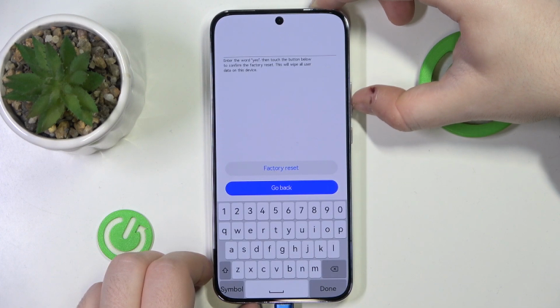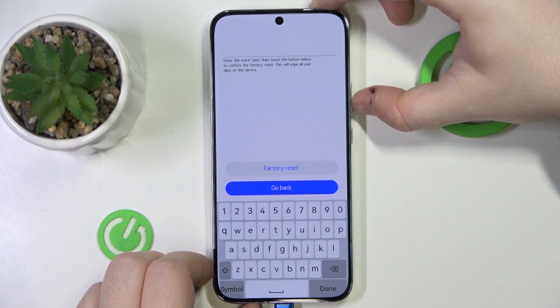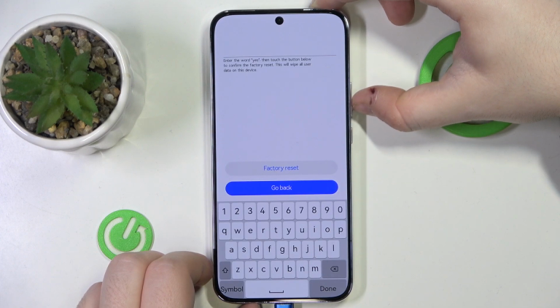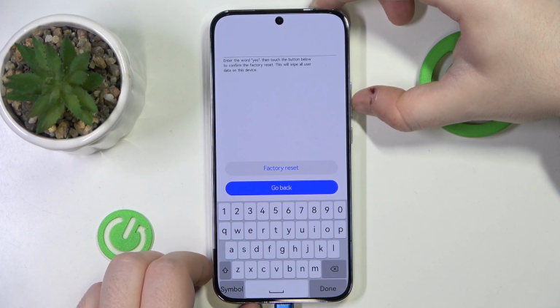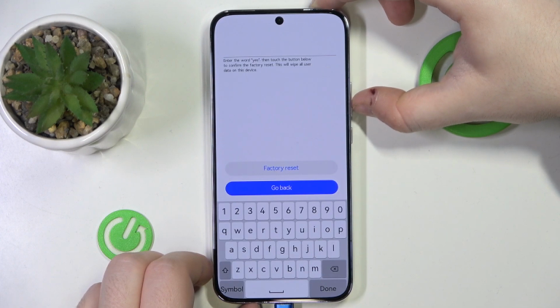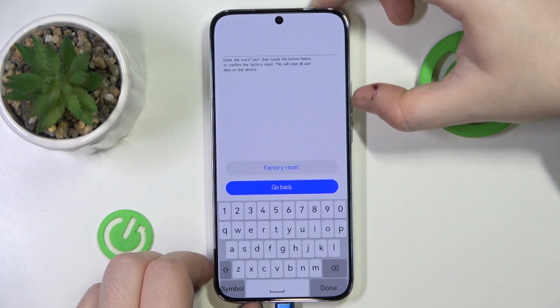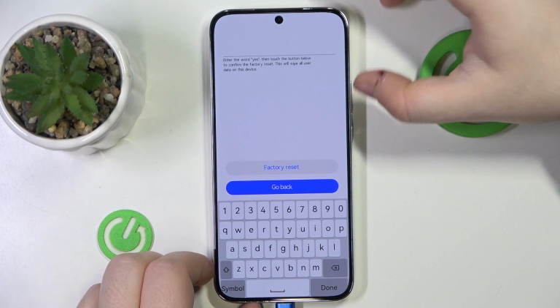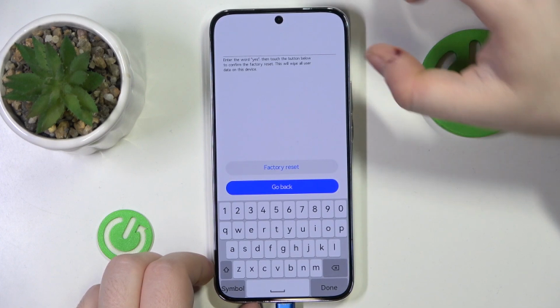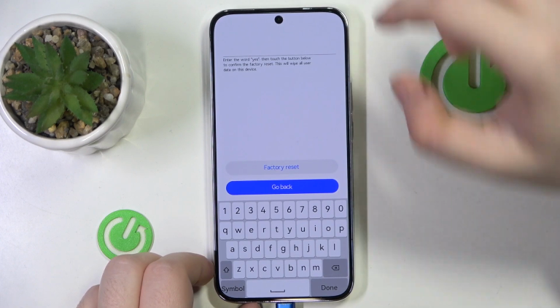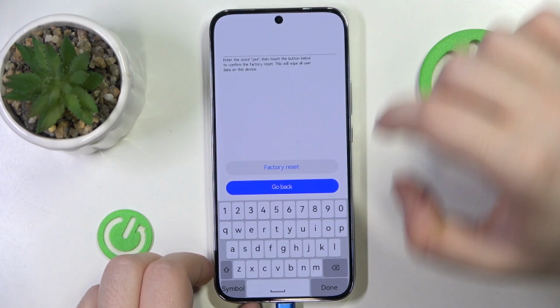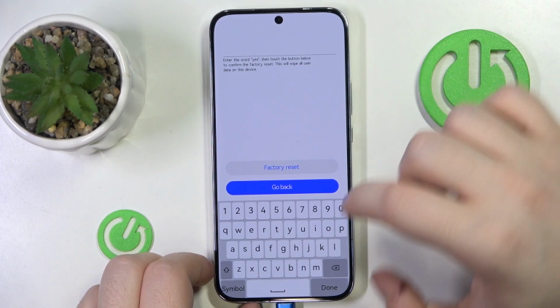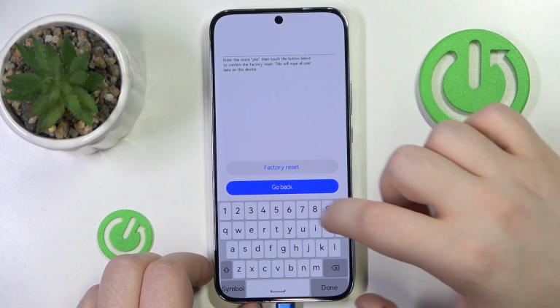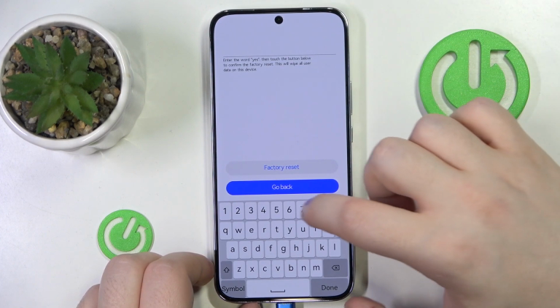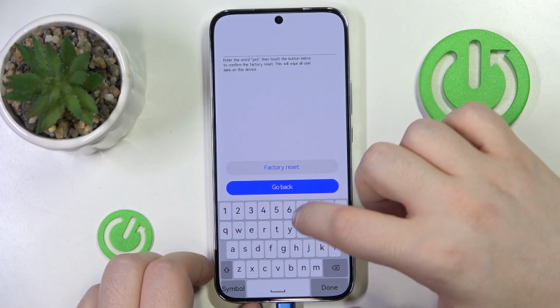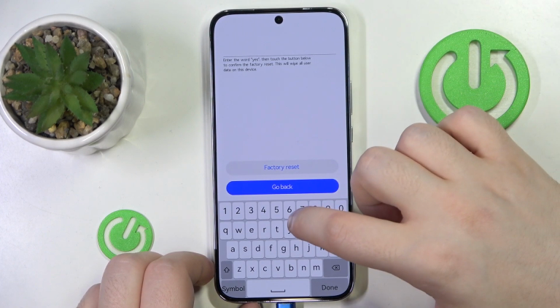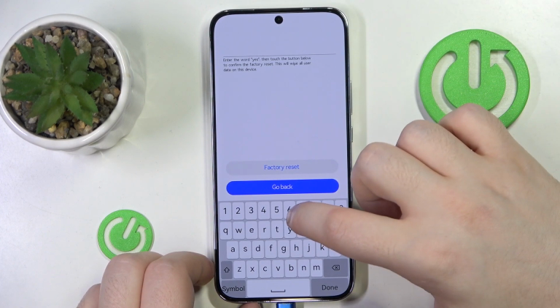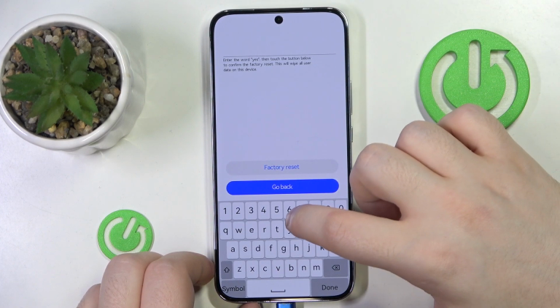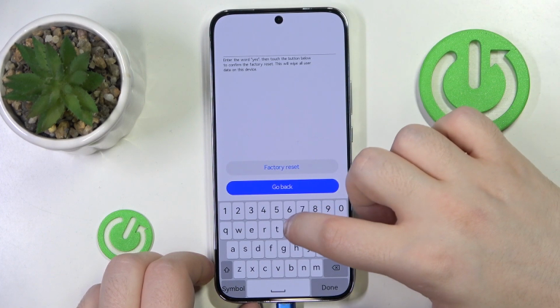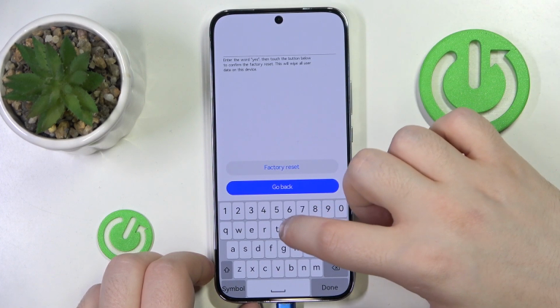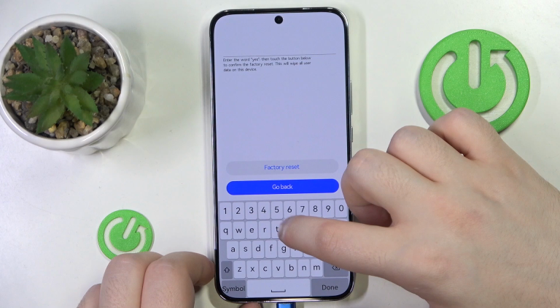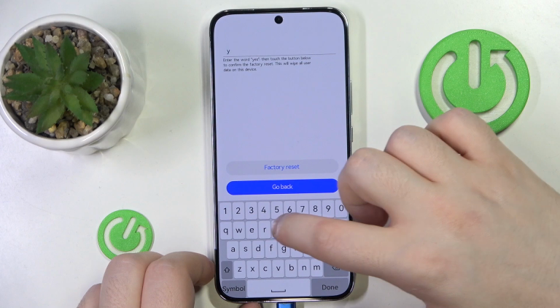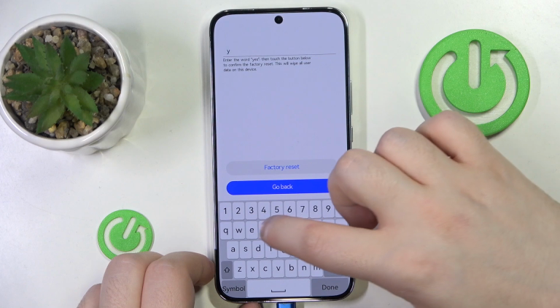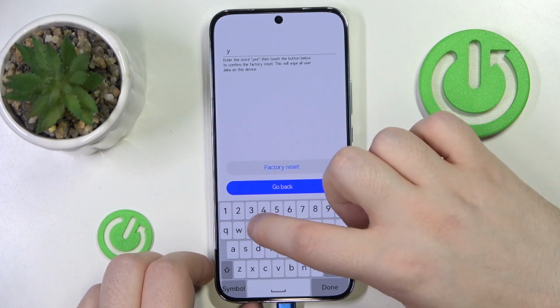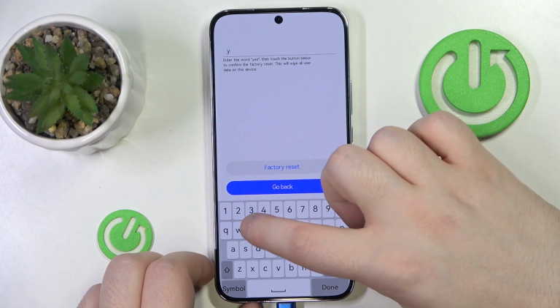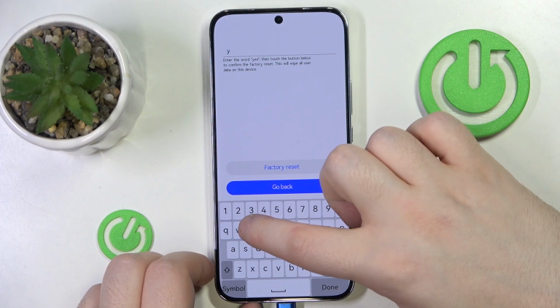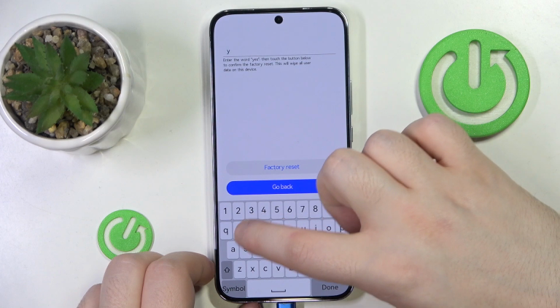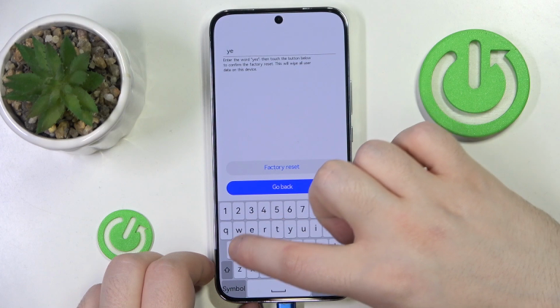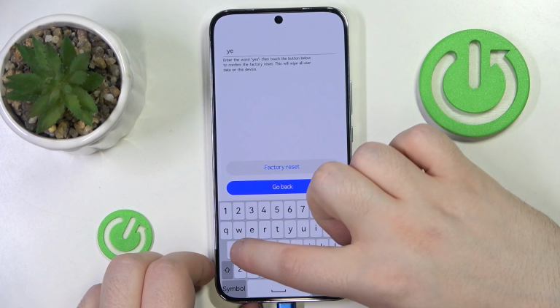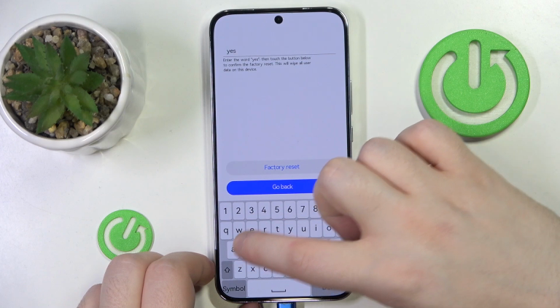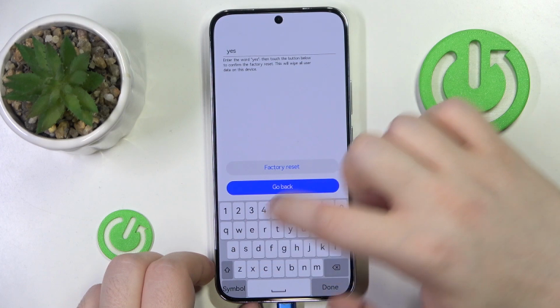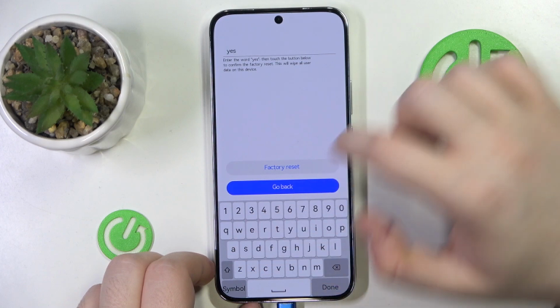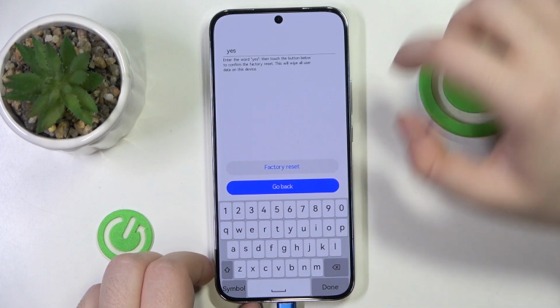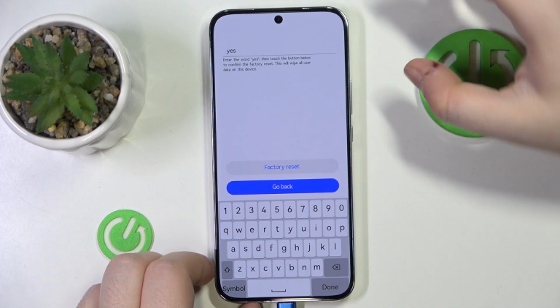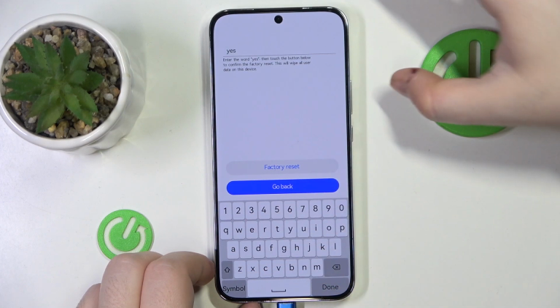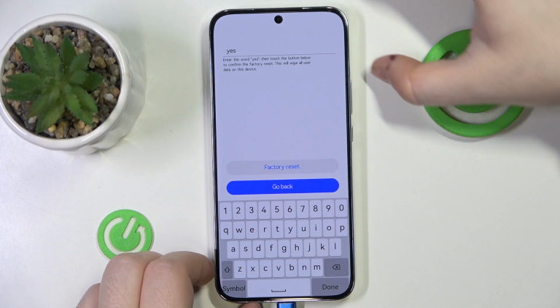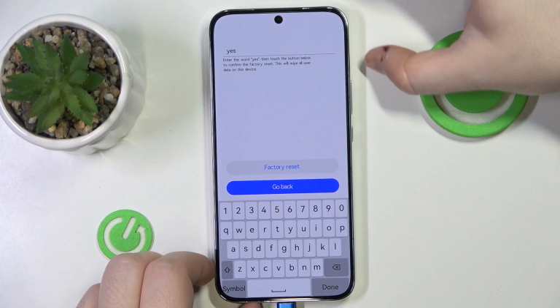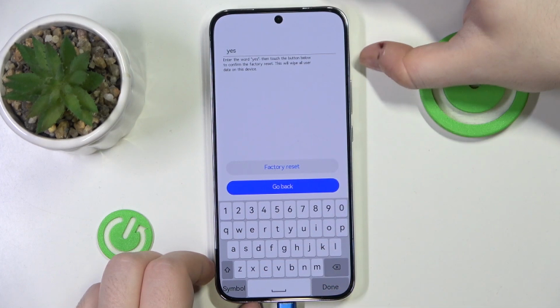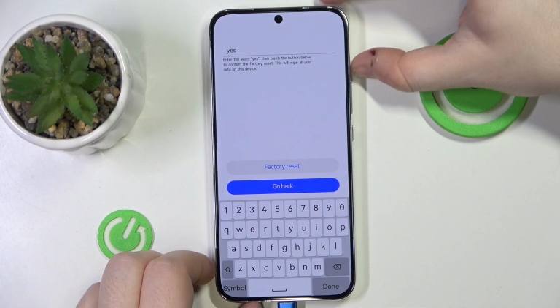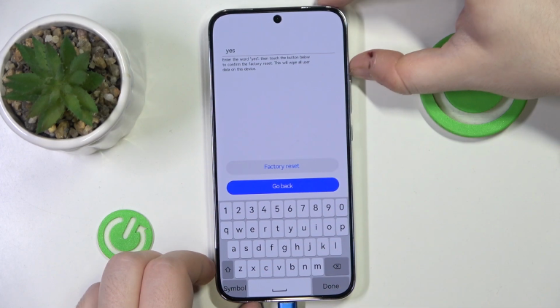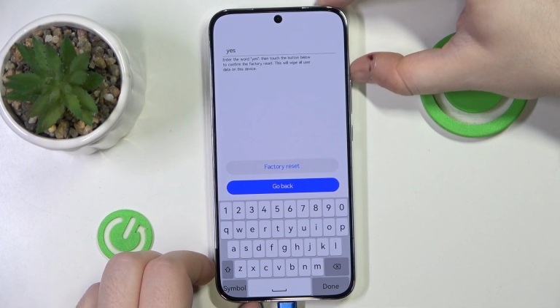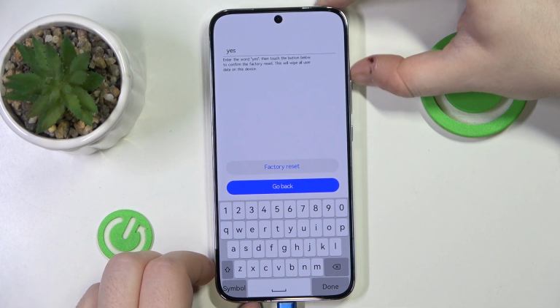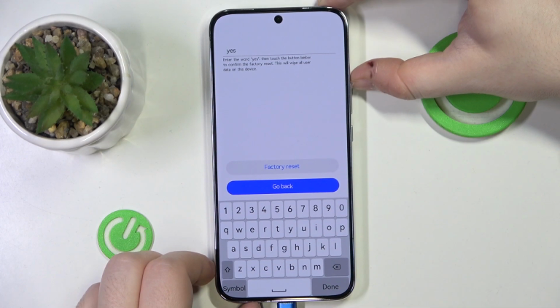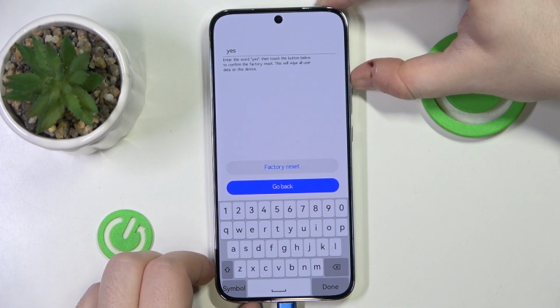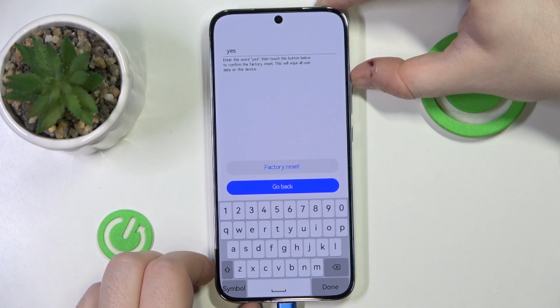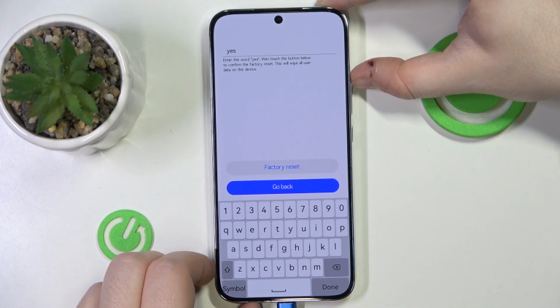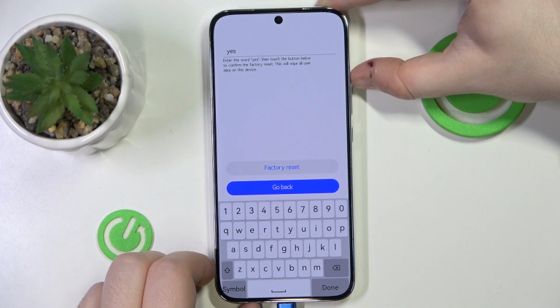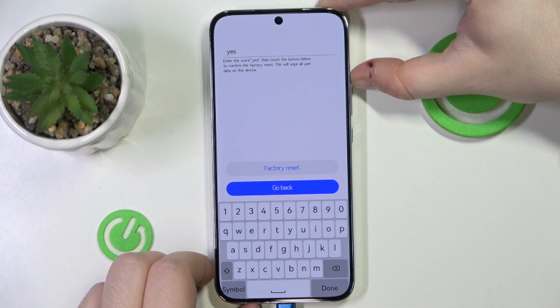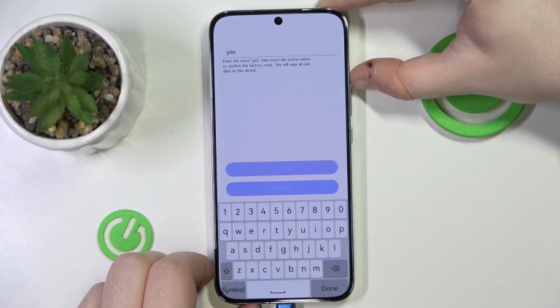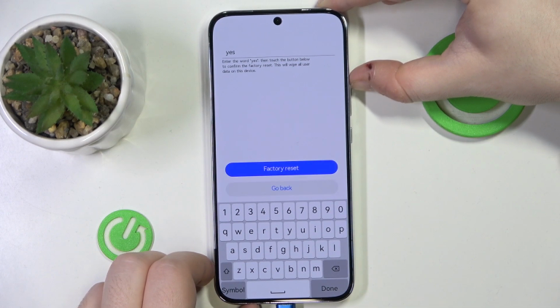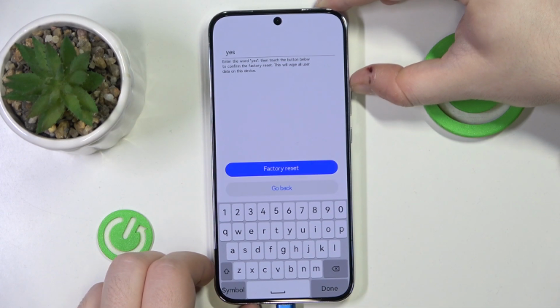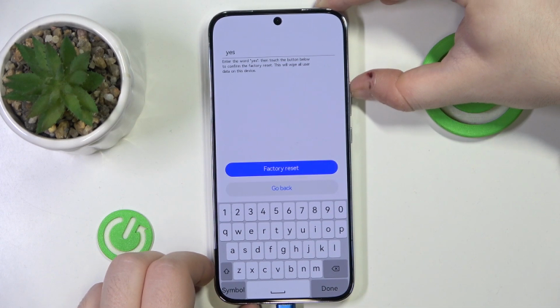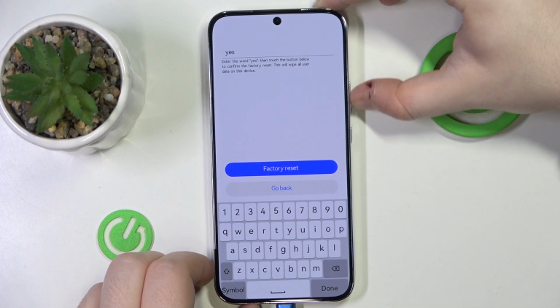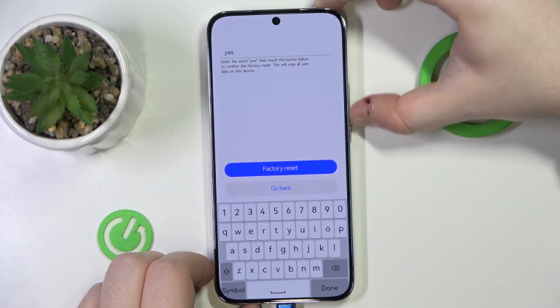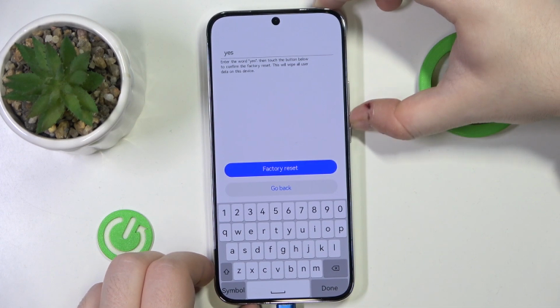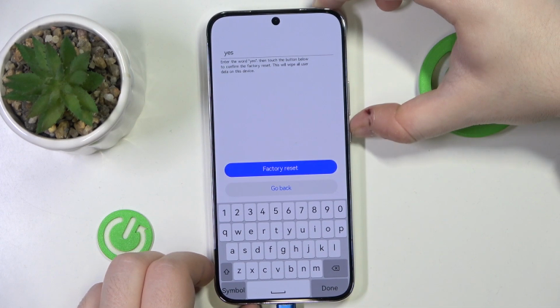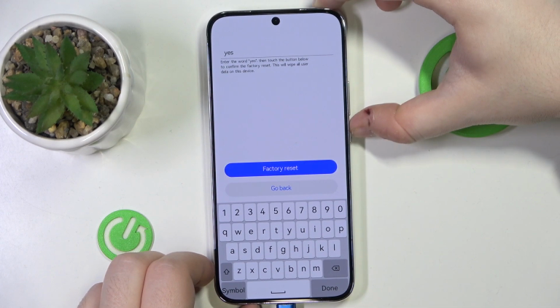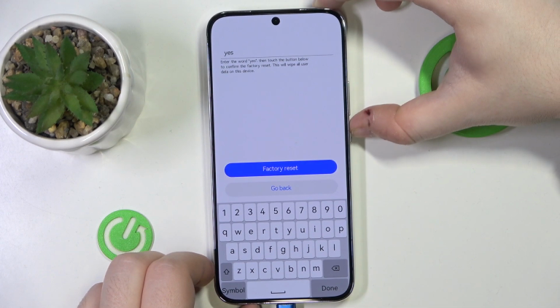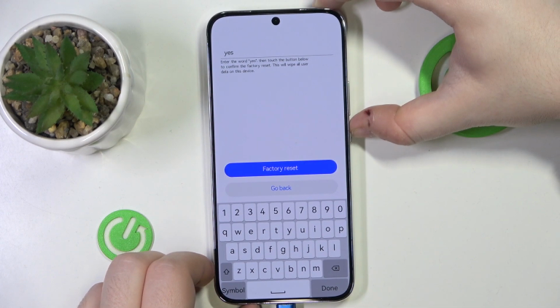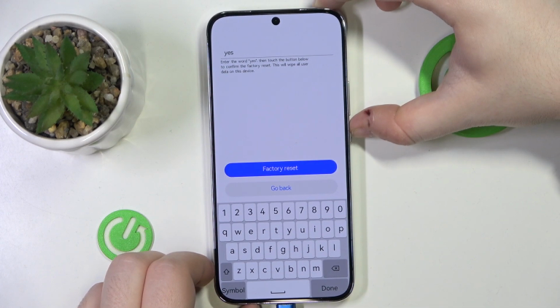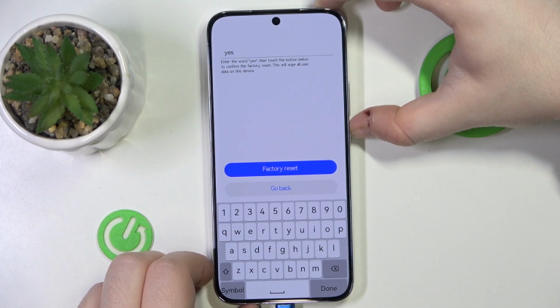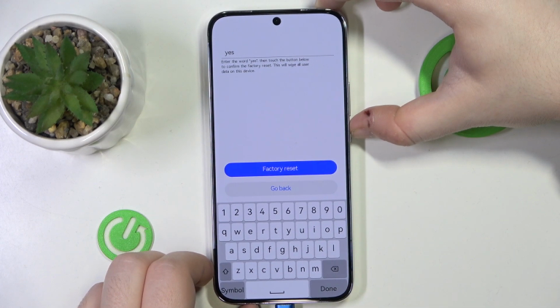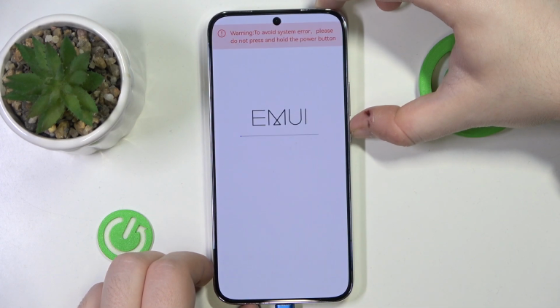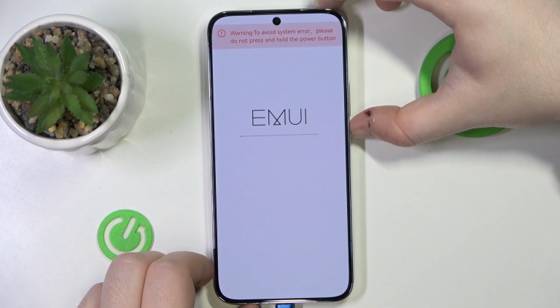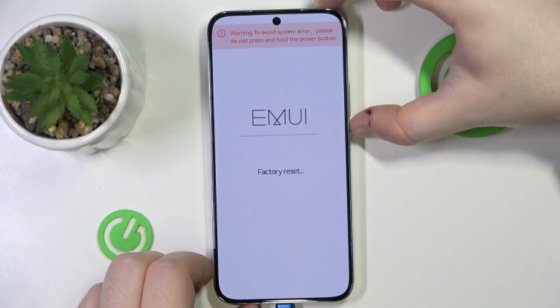Now you have to type in yes. Then move to factory reset and press the power button.